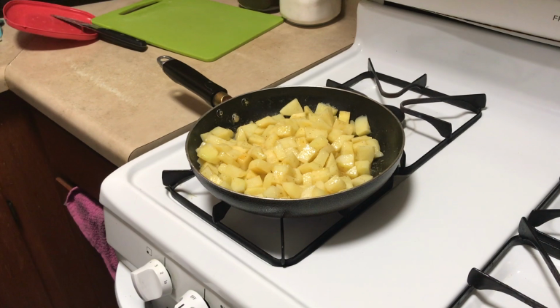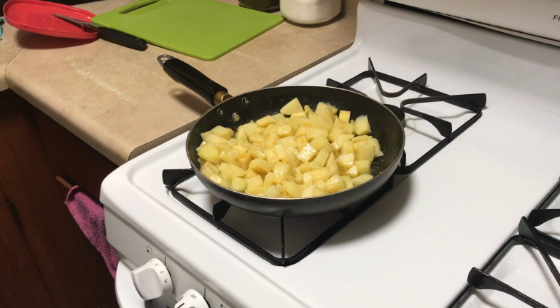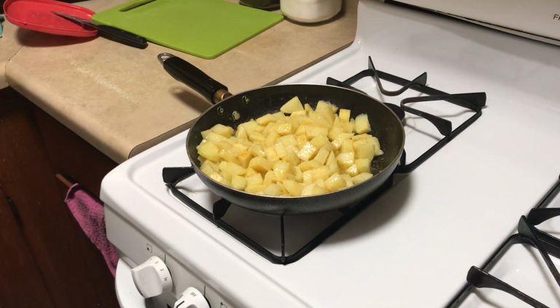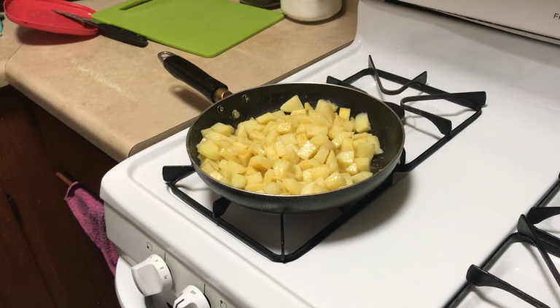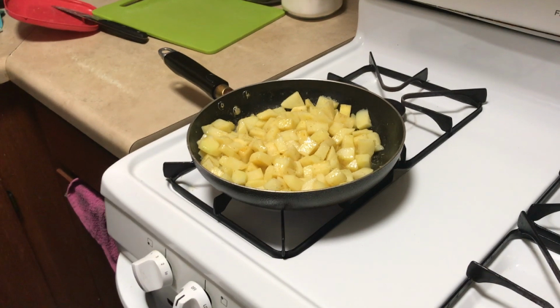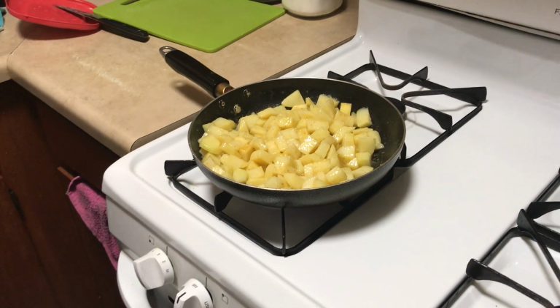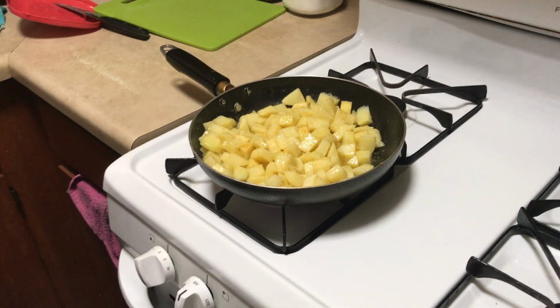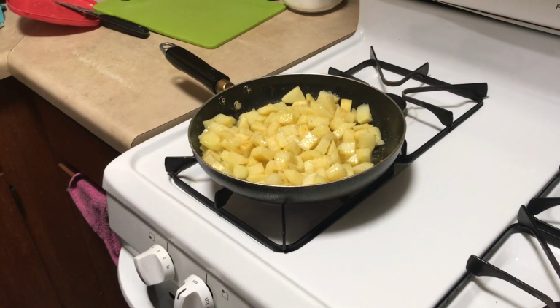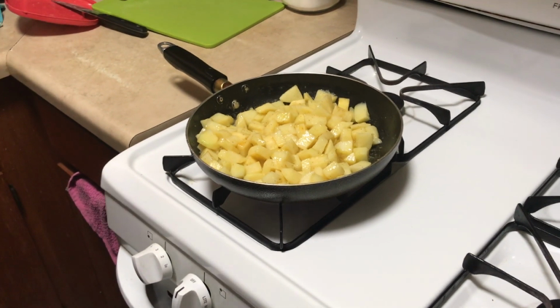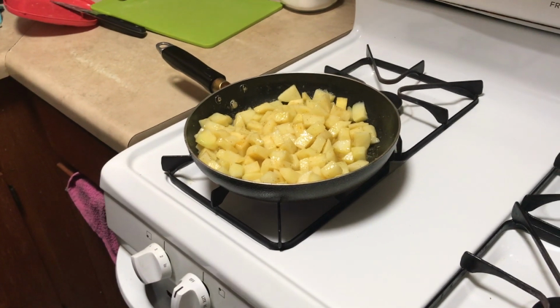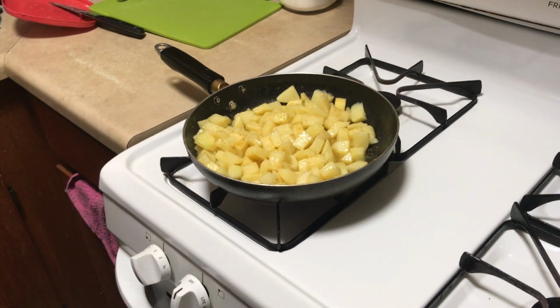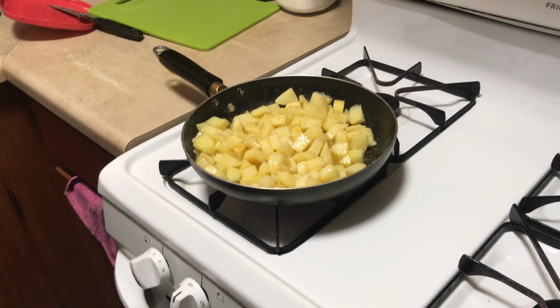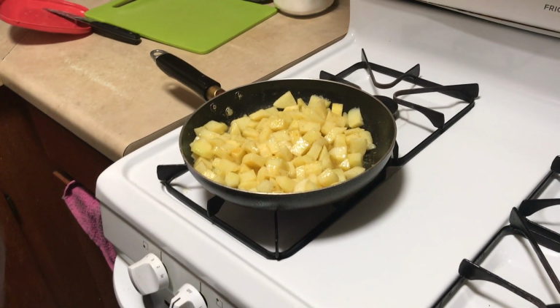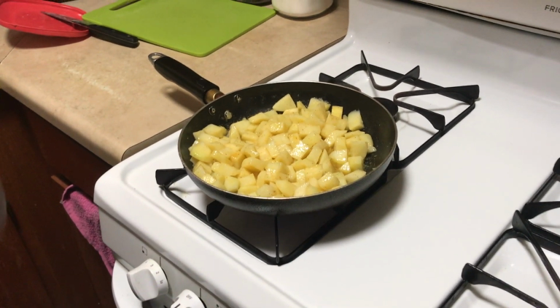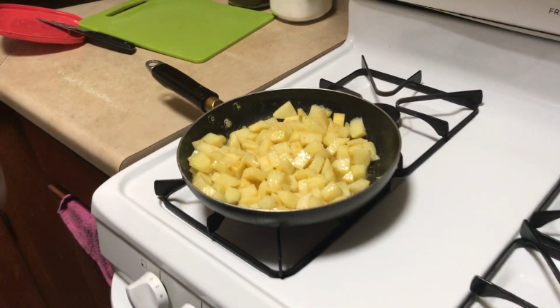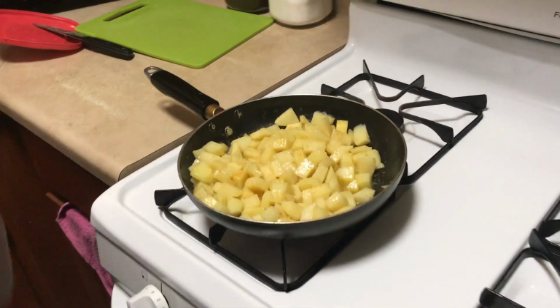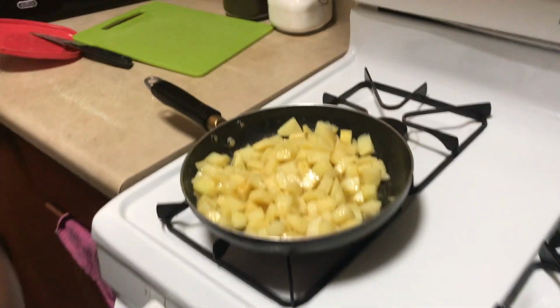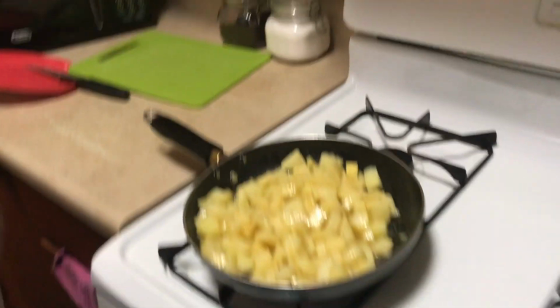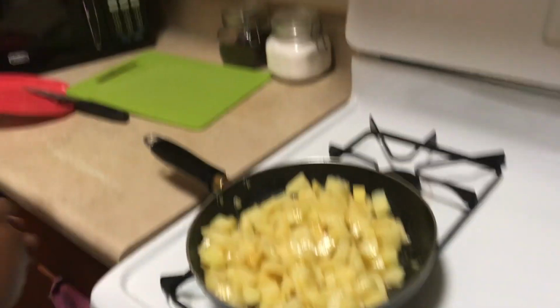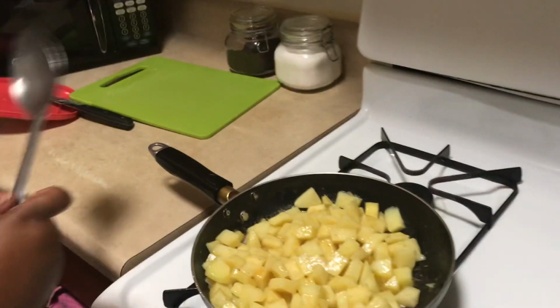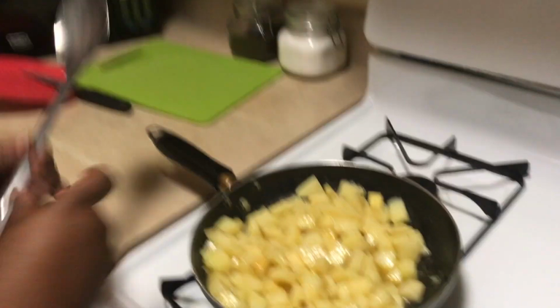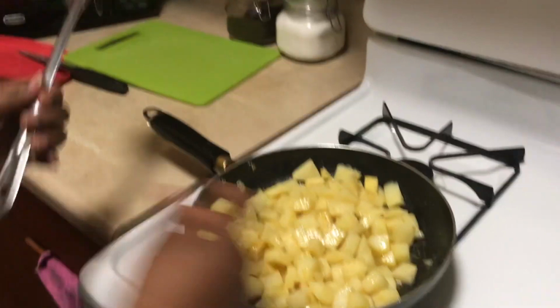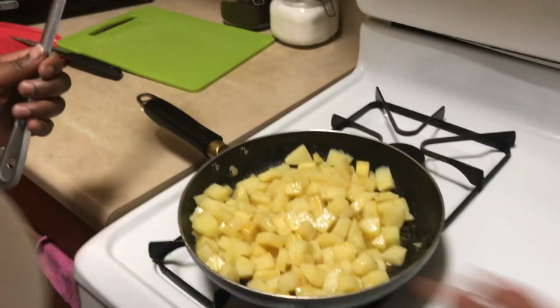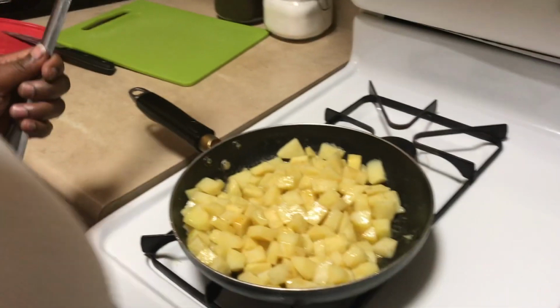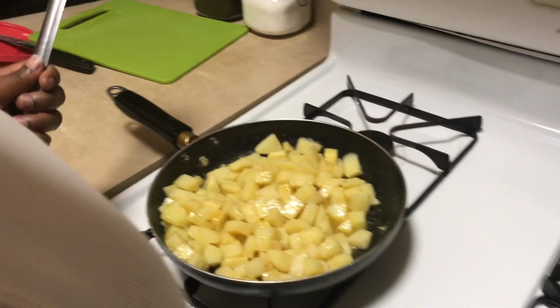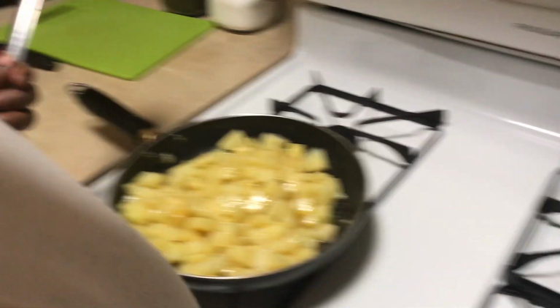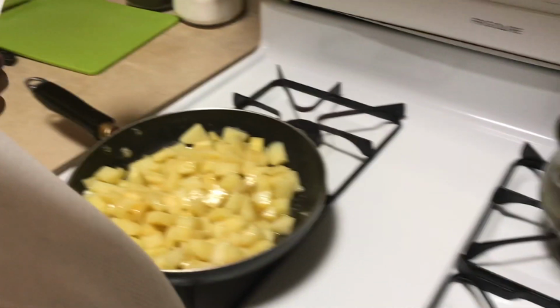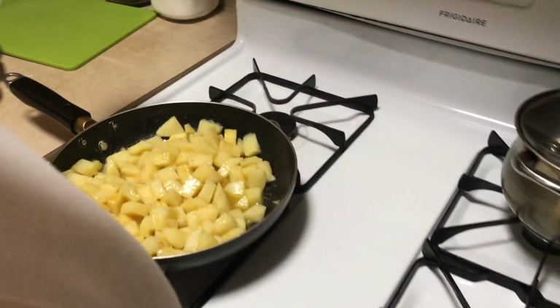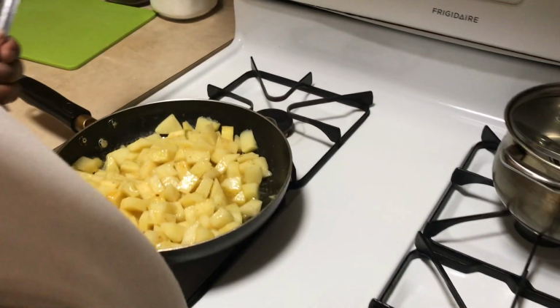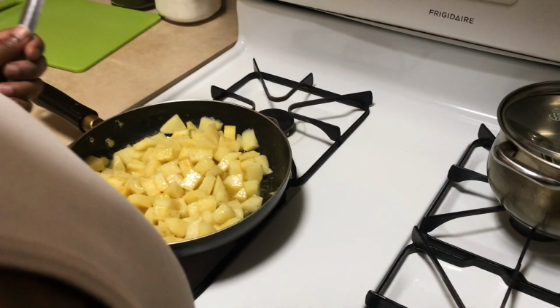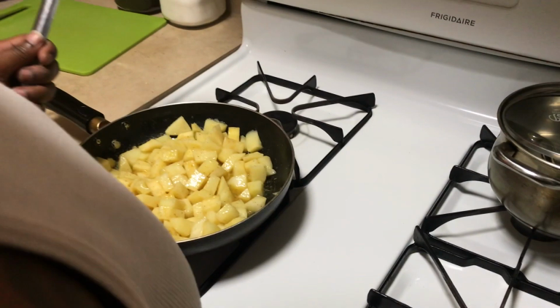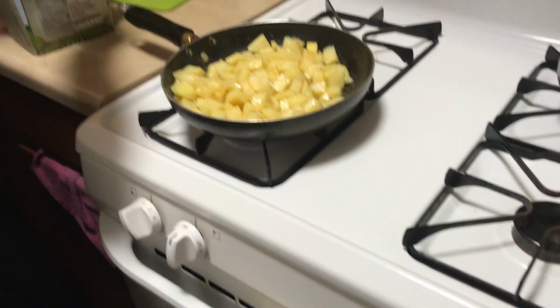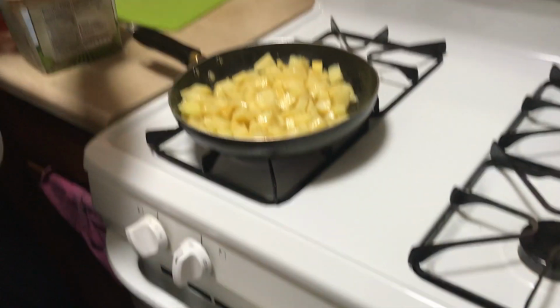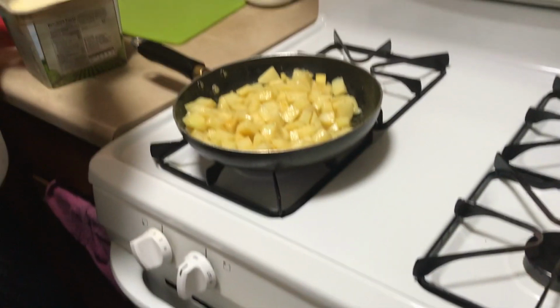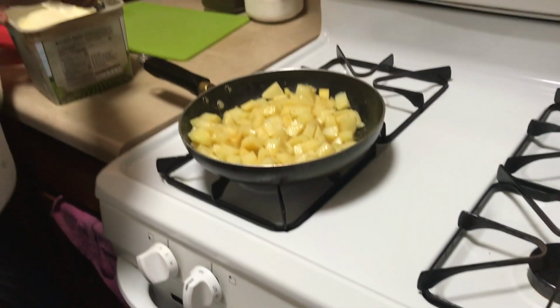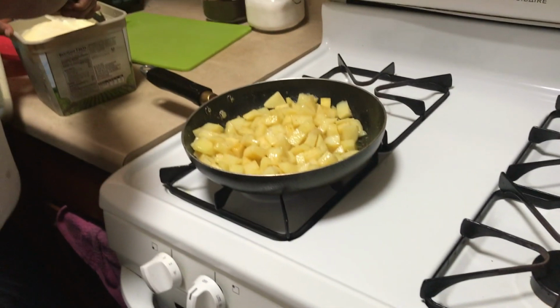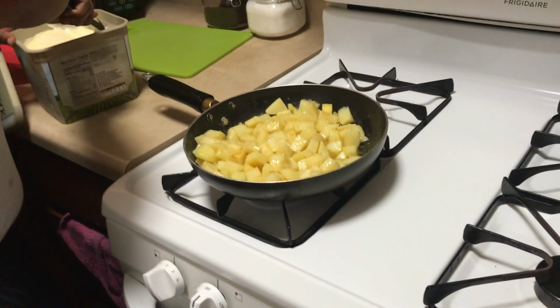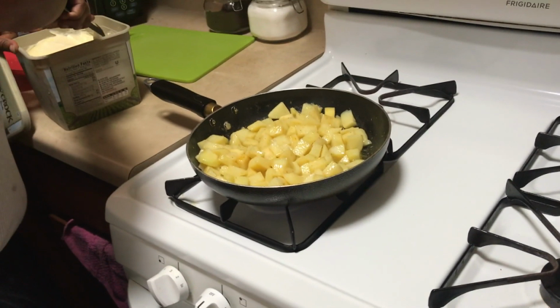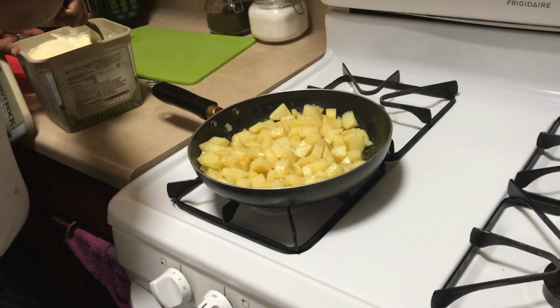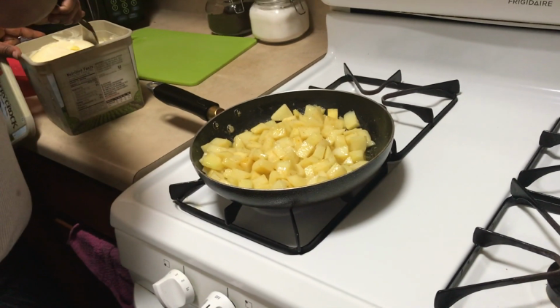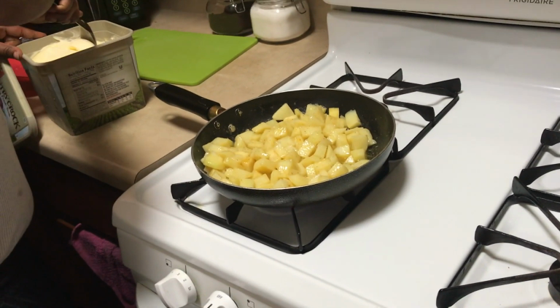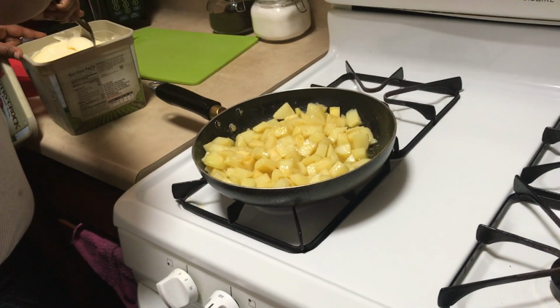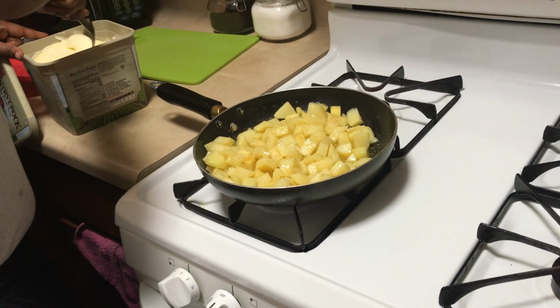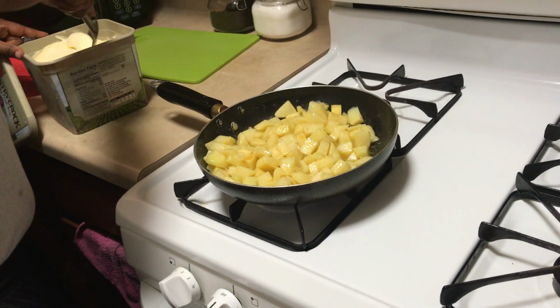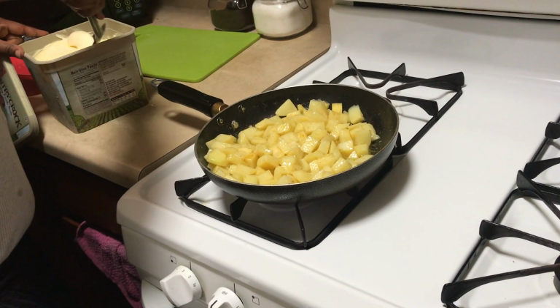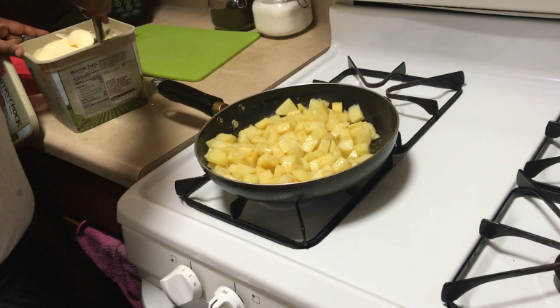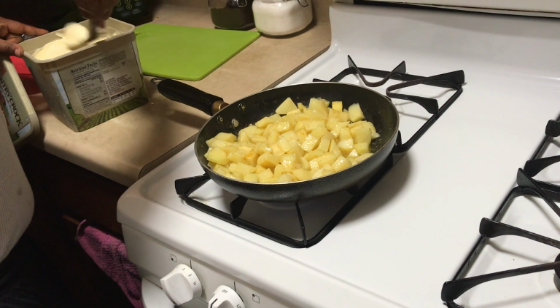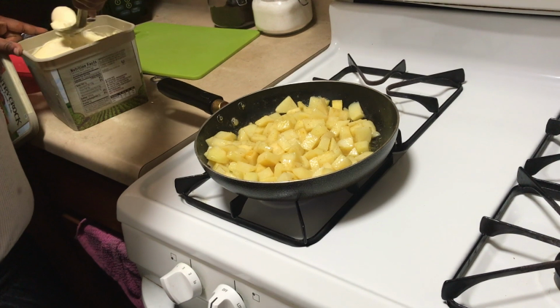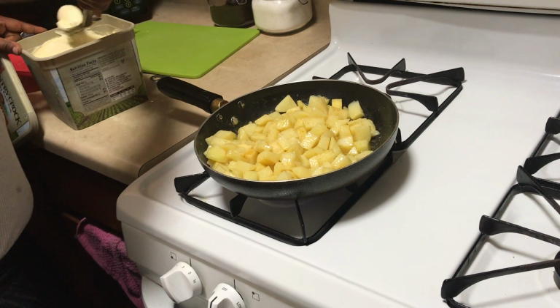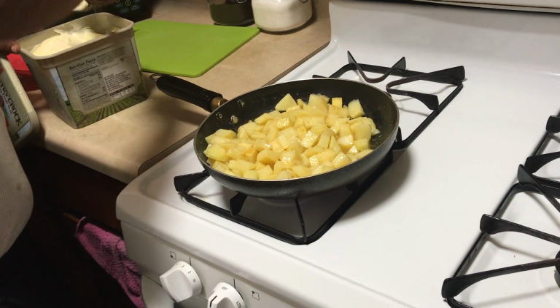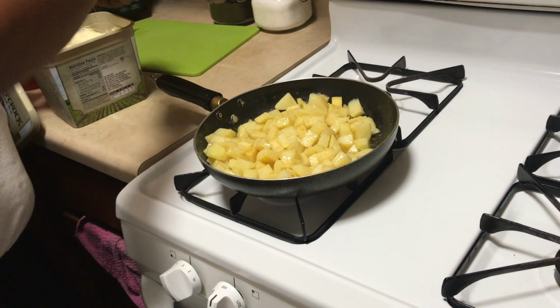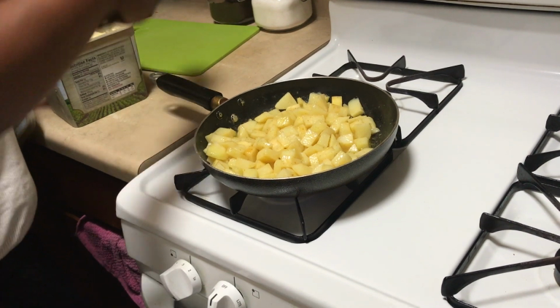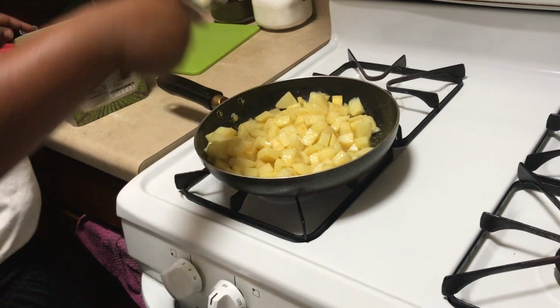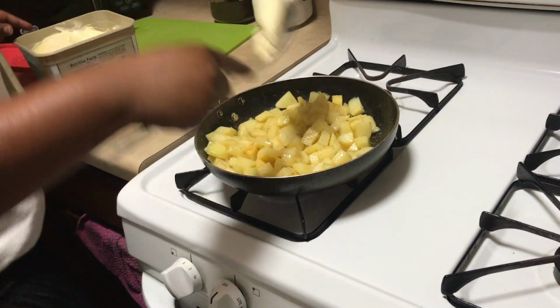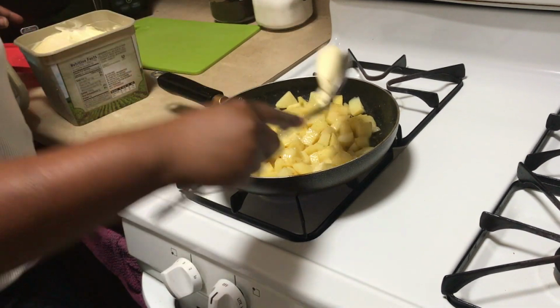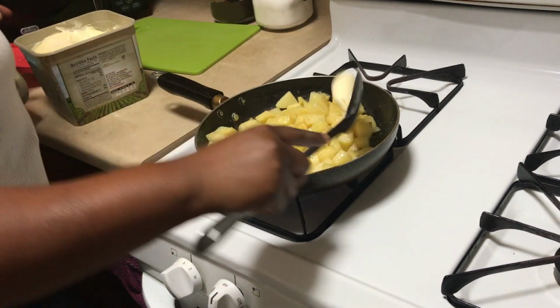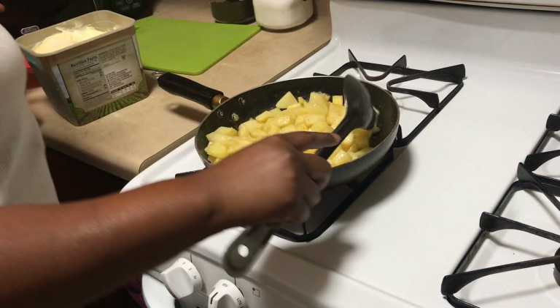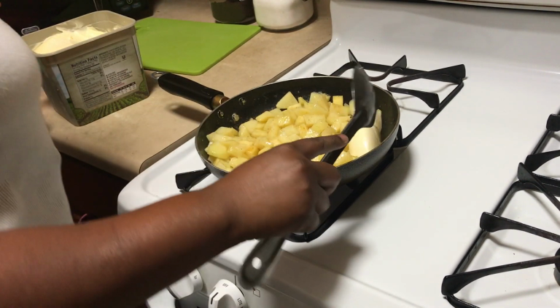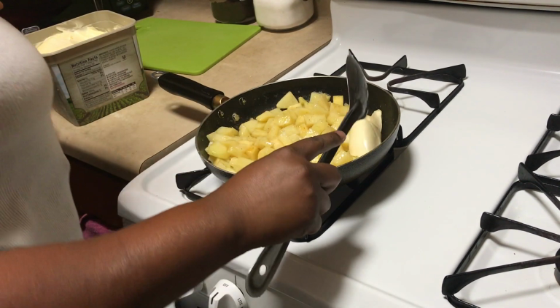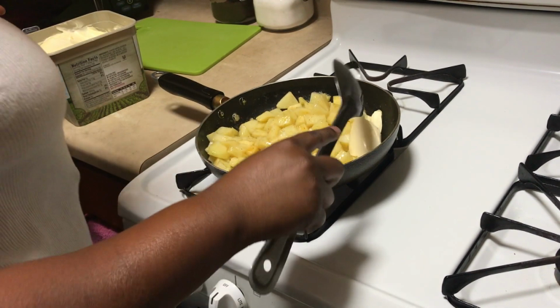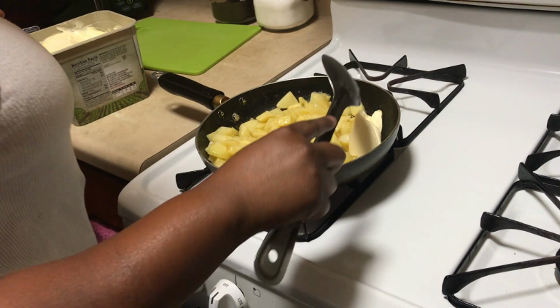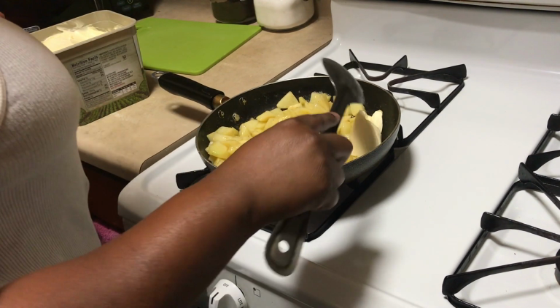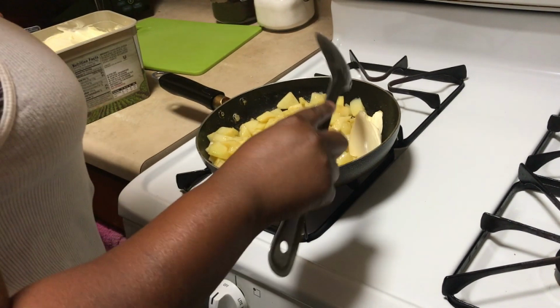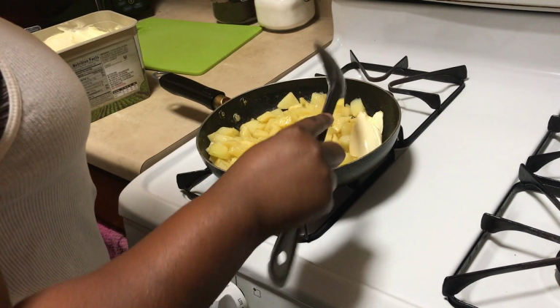If it still looks dry, you can add a little more butter. This is pretty good — should I do it like that?